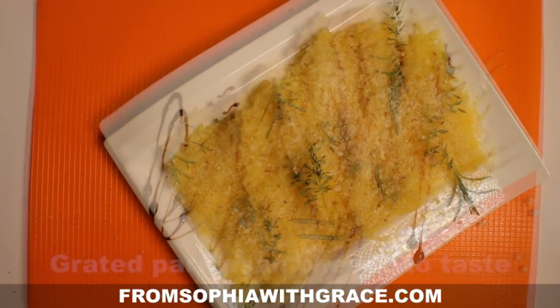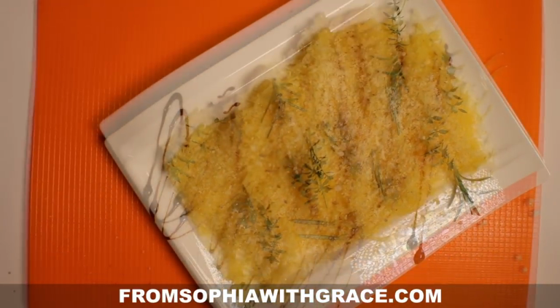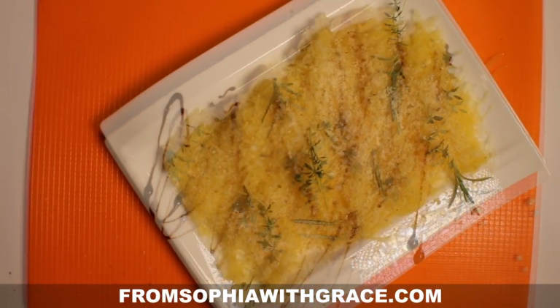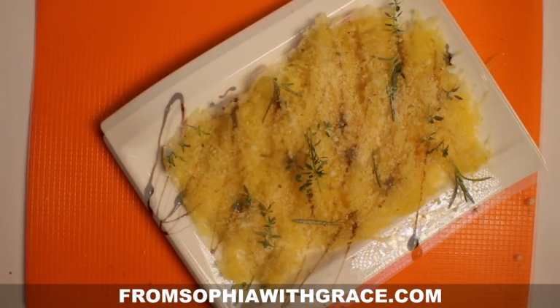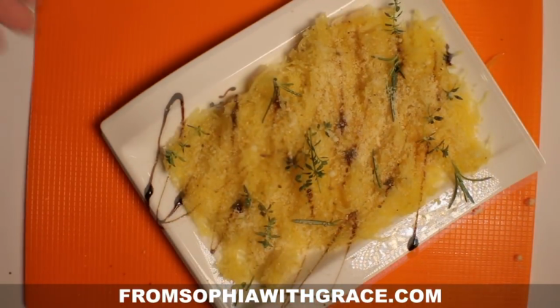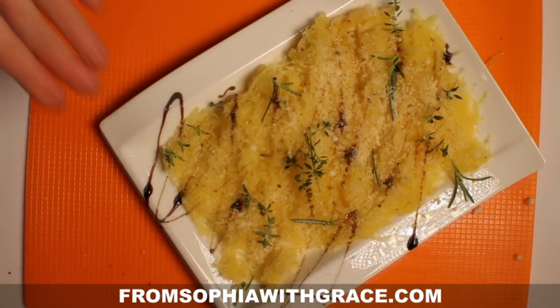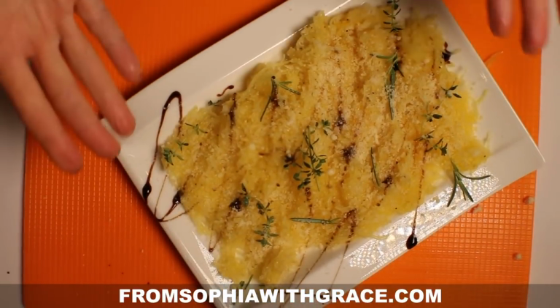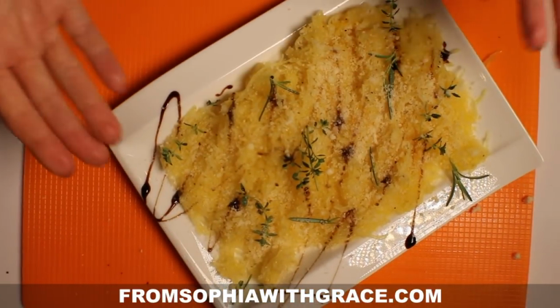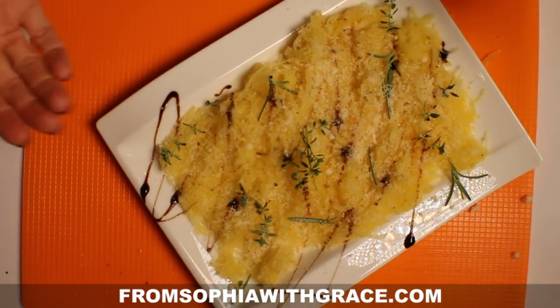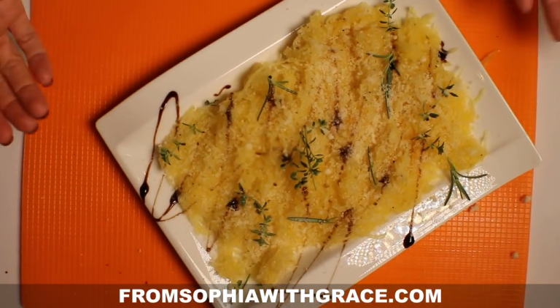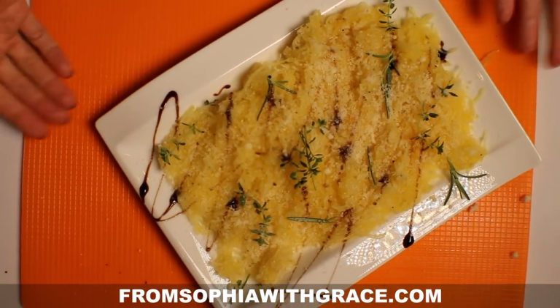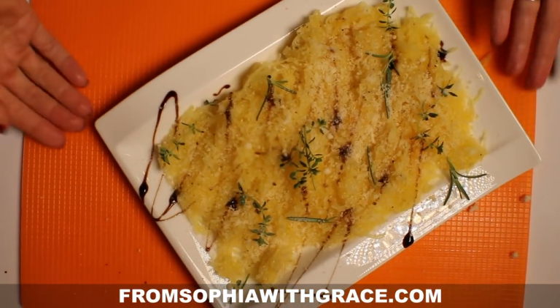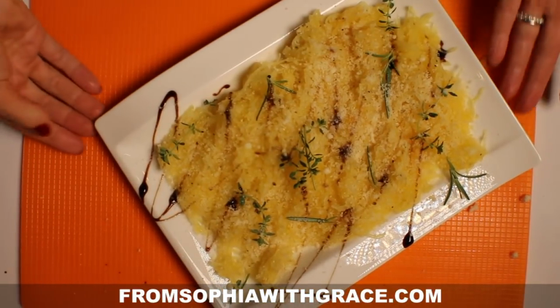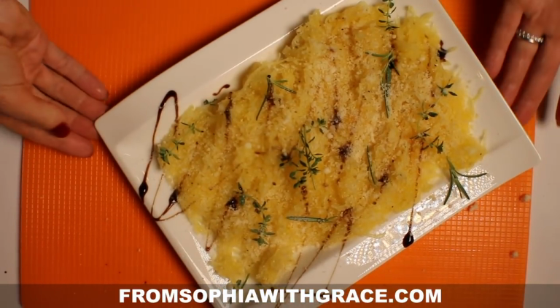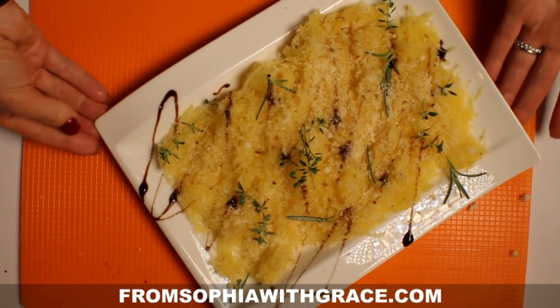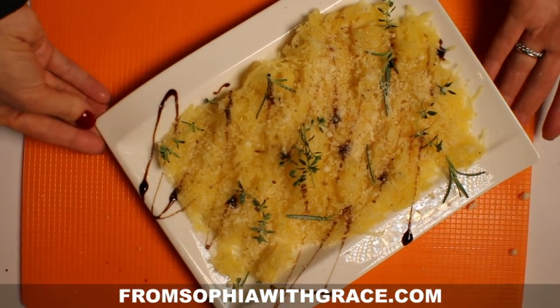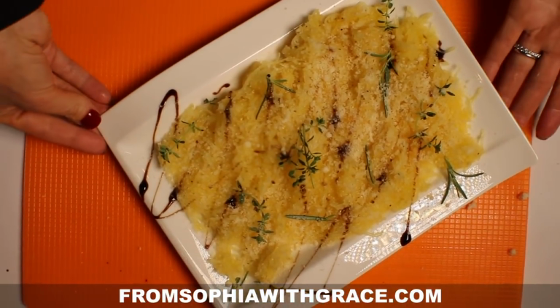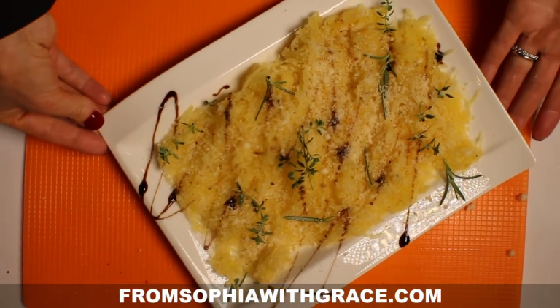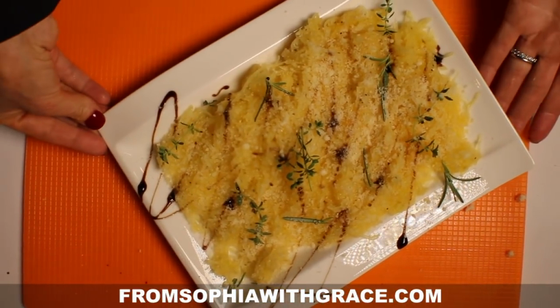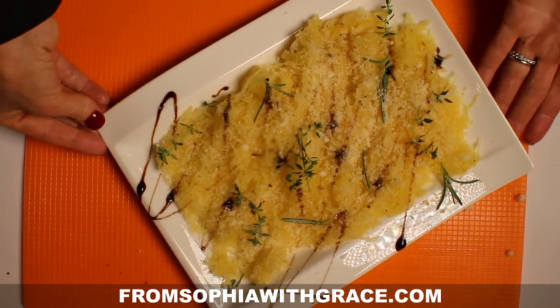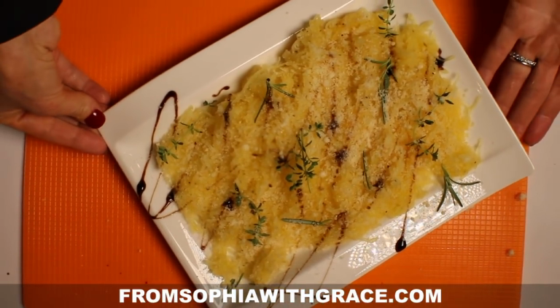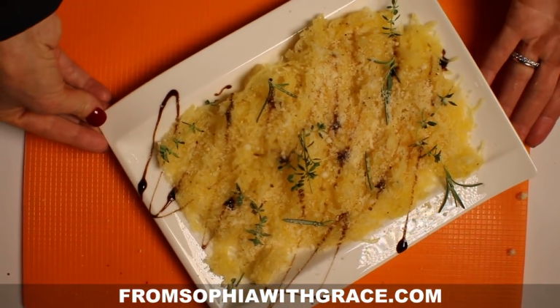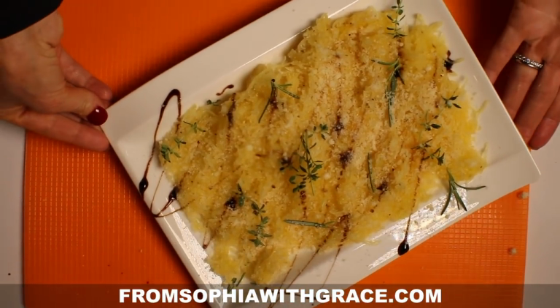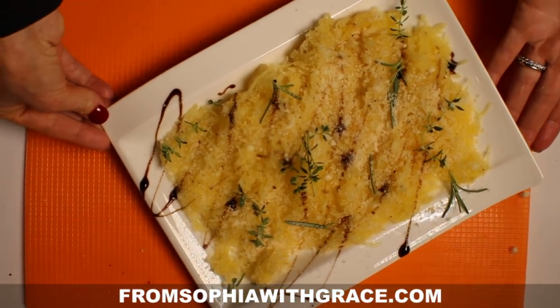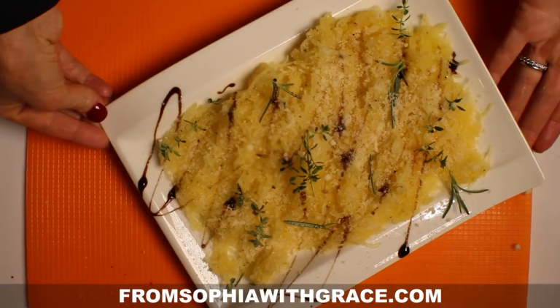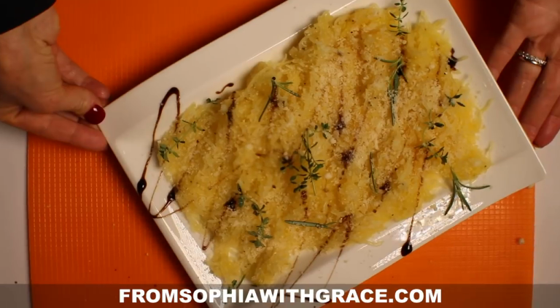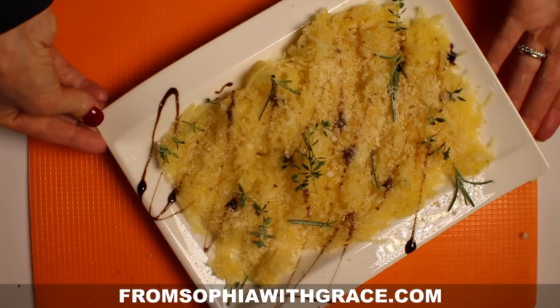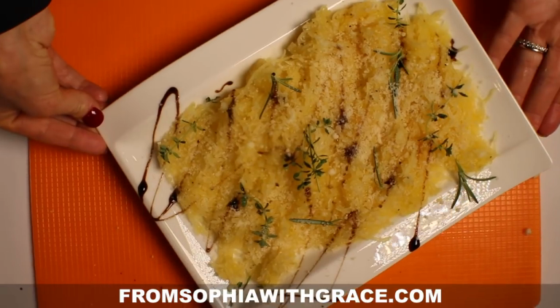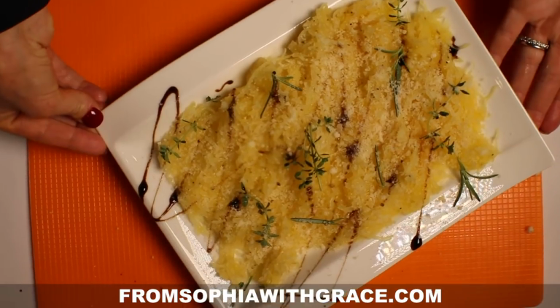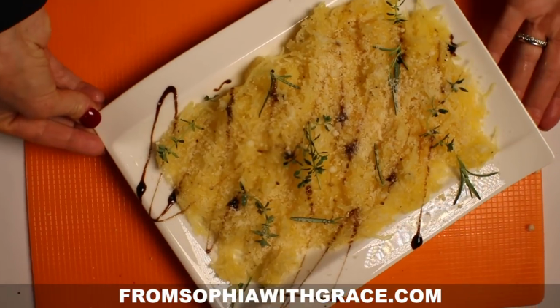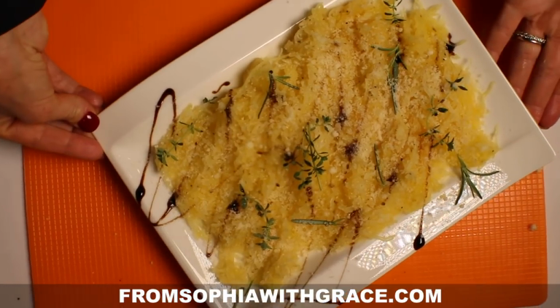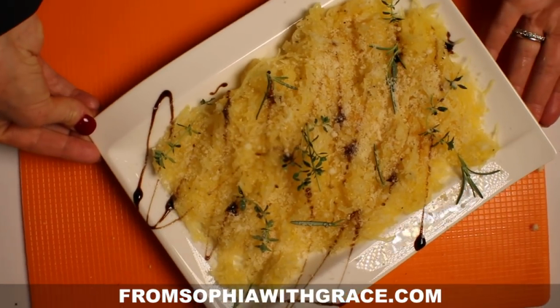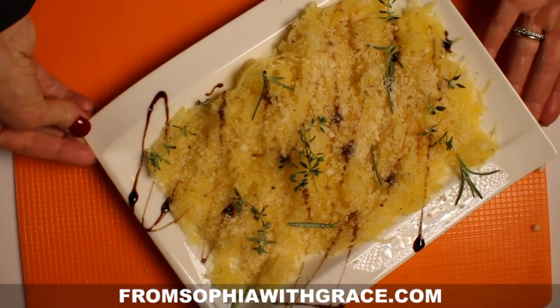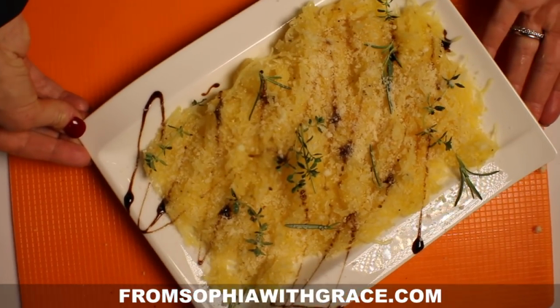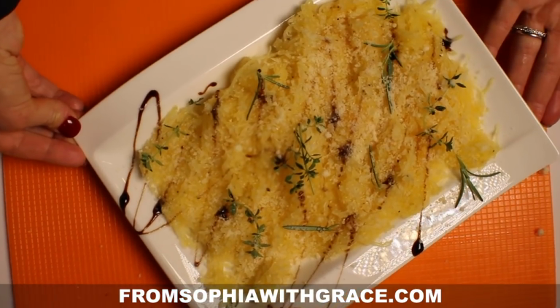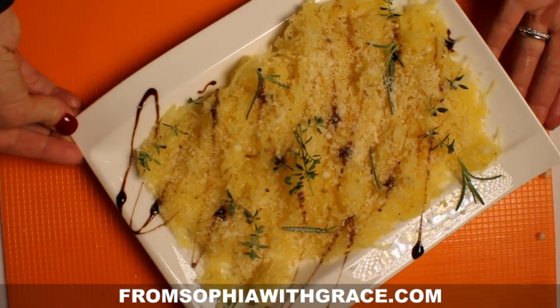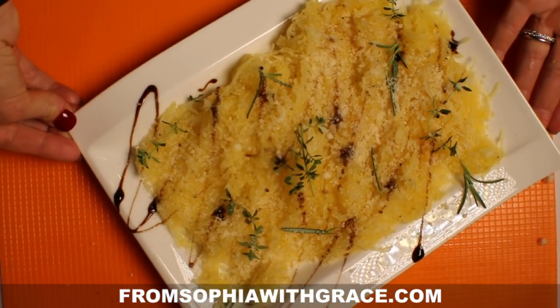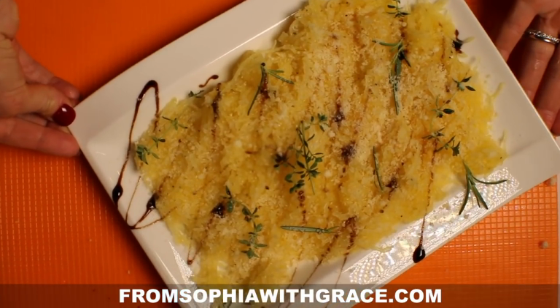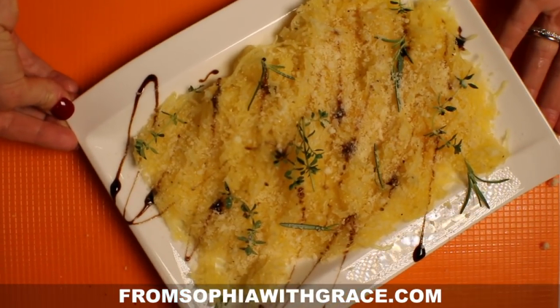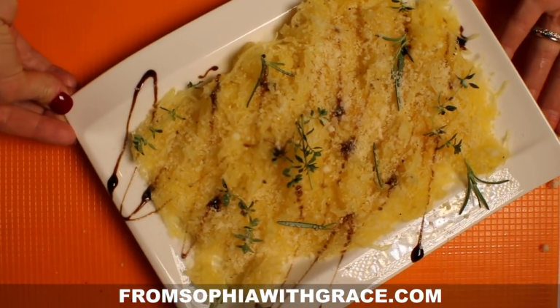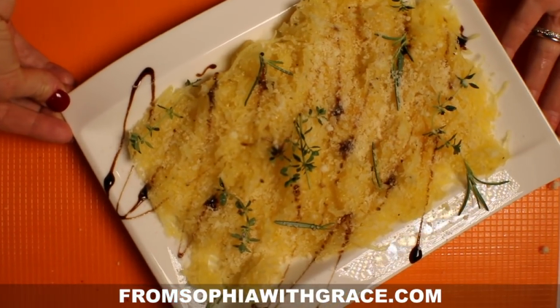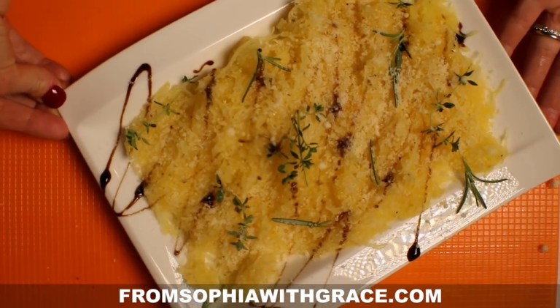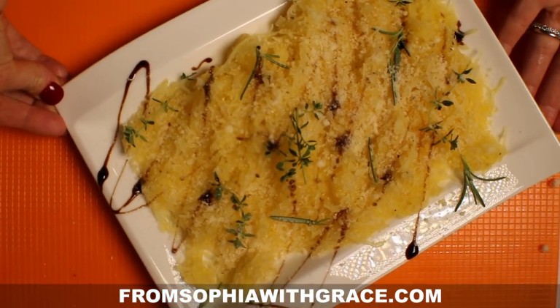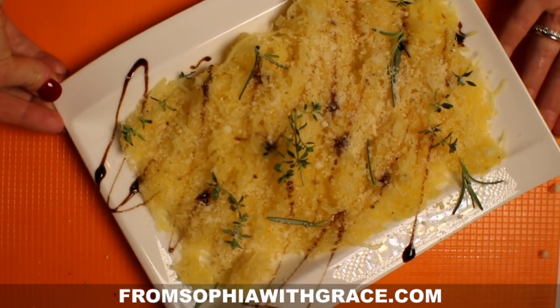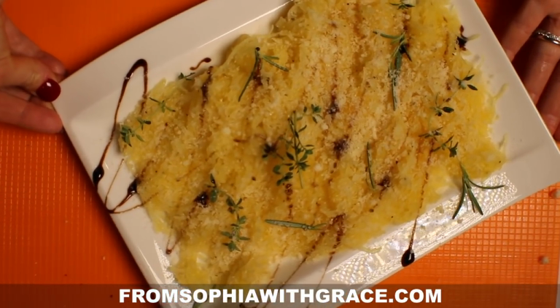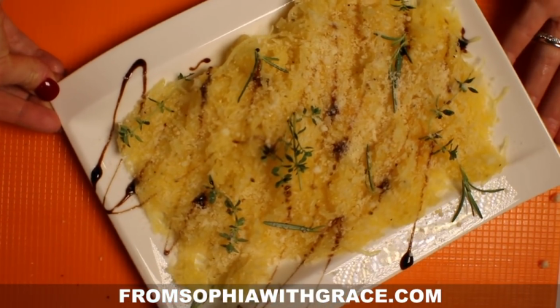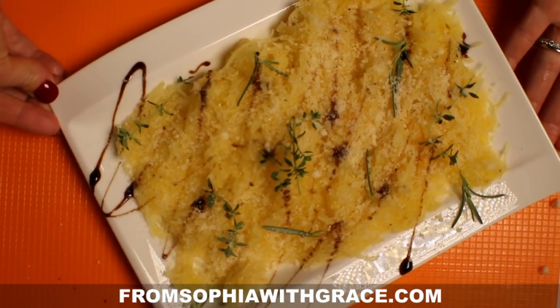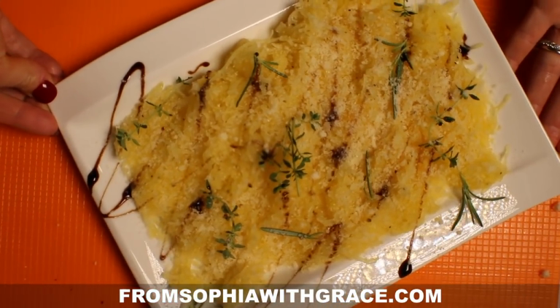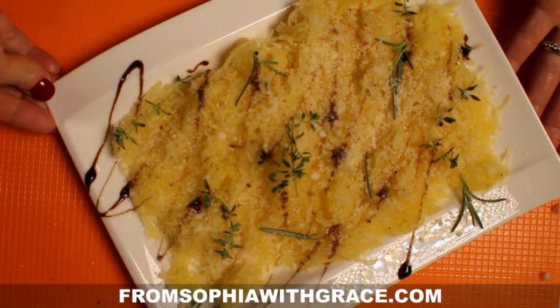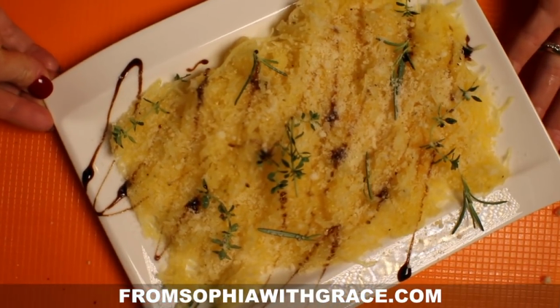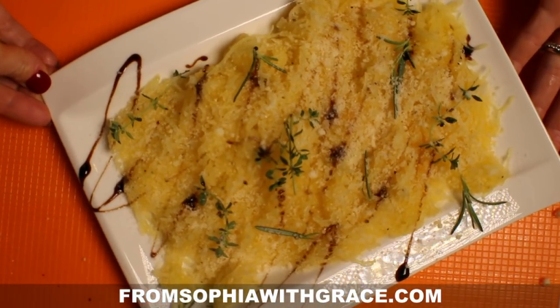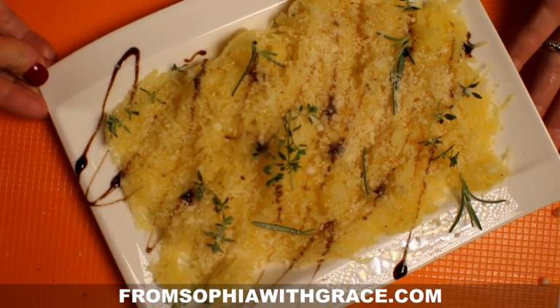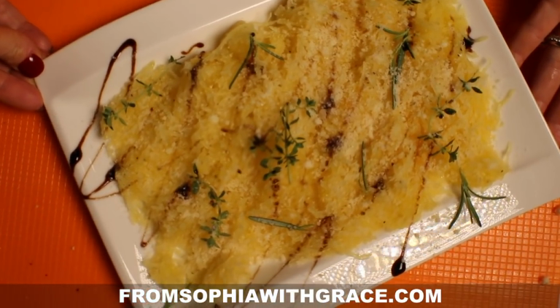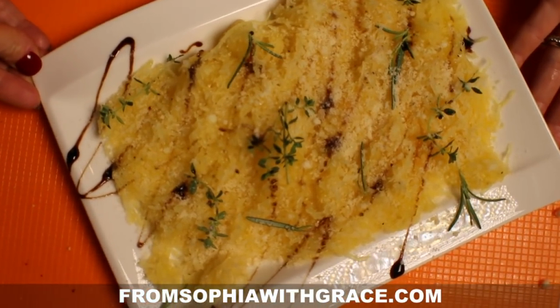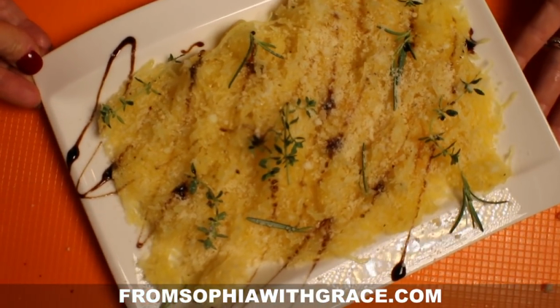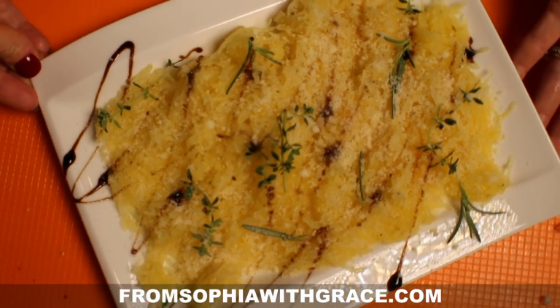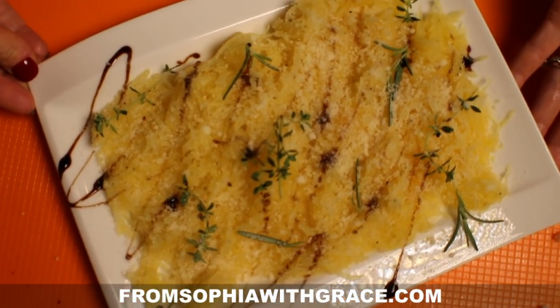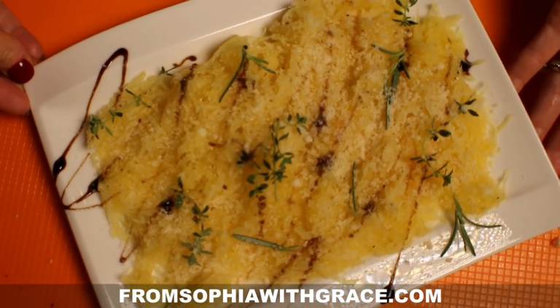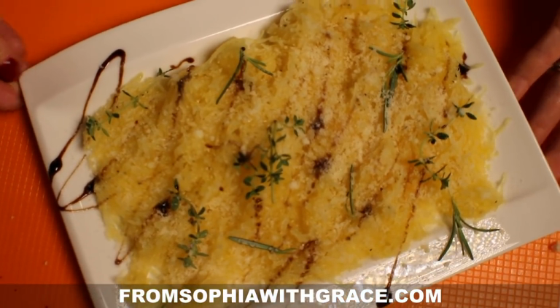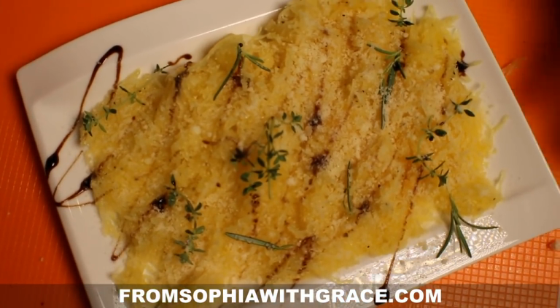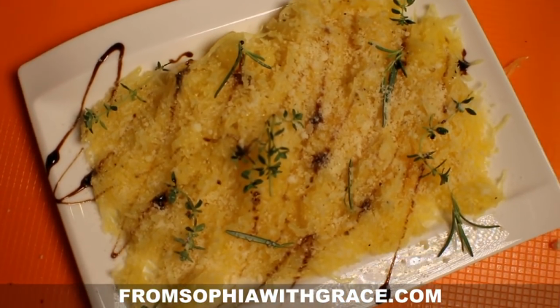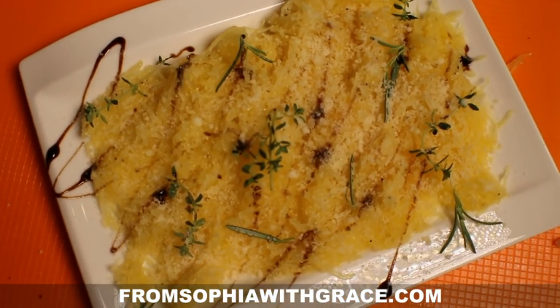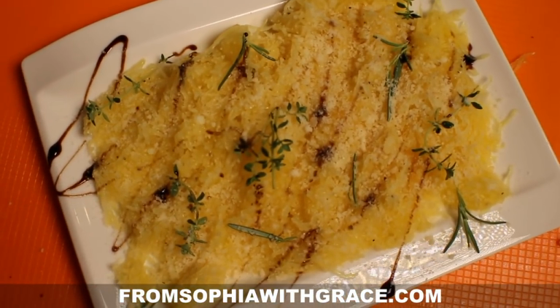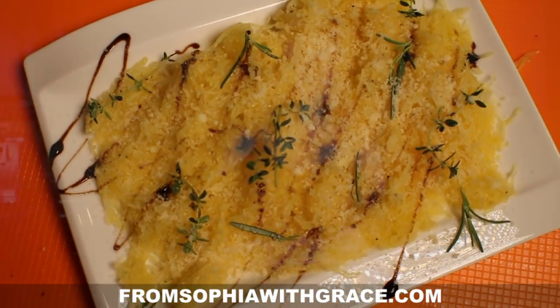Voilà, the dish is ready! Looks lovely and tastes delicious.